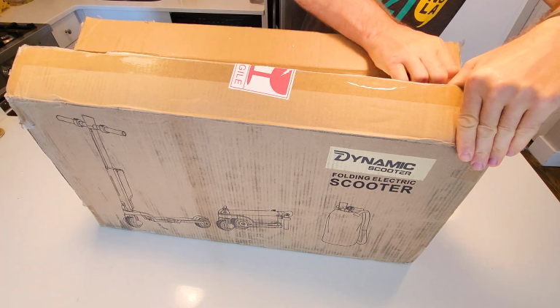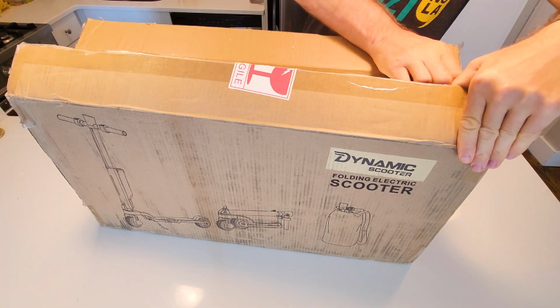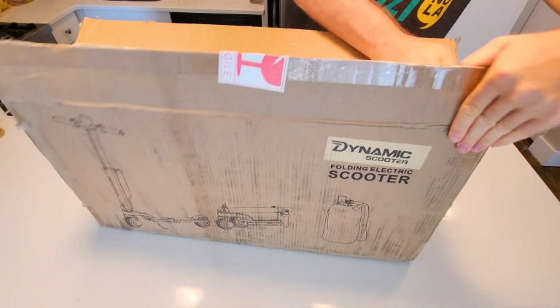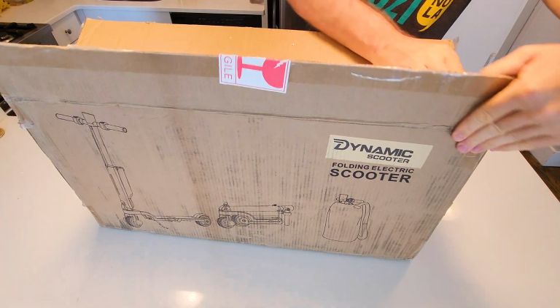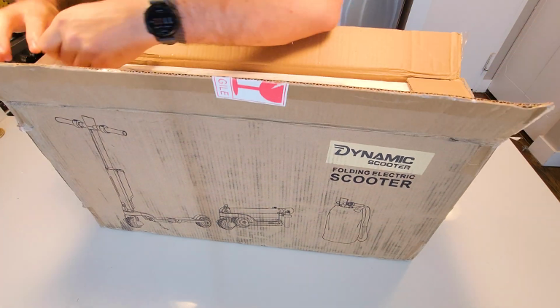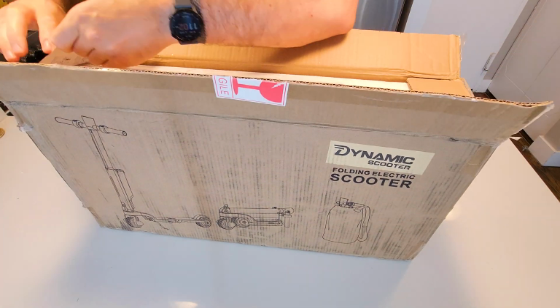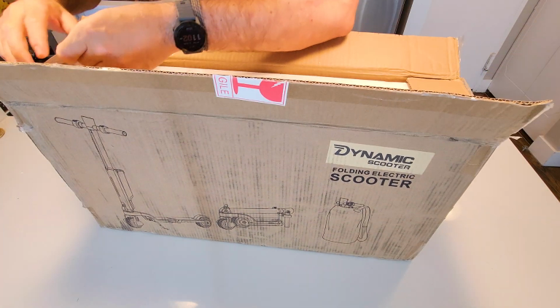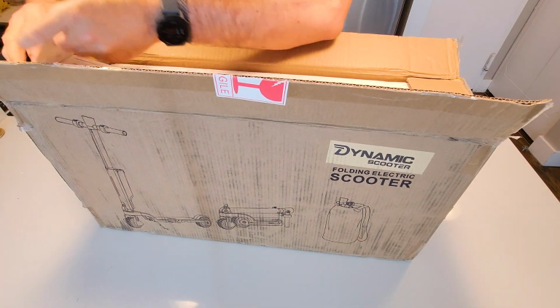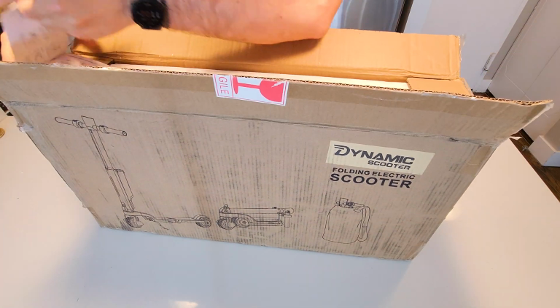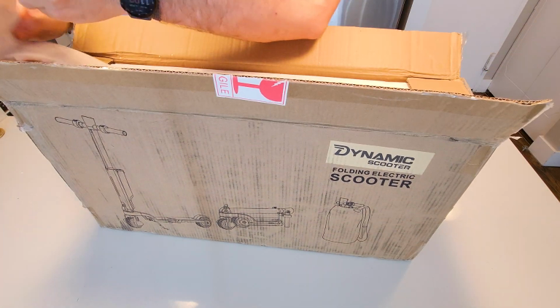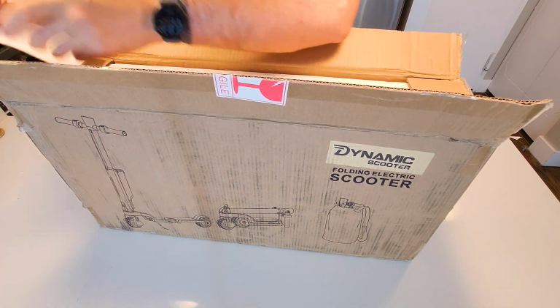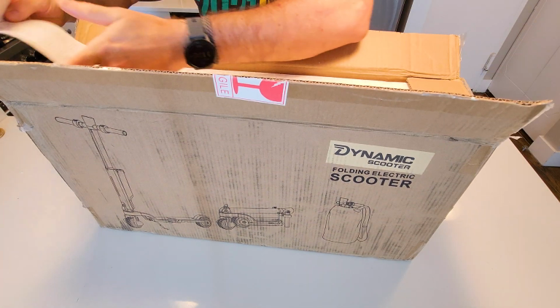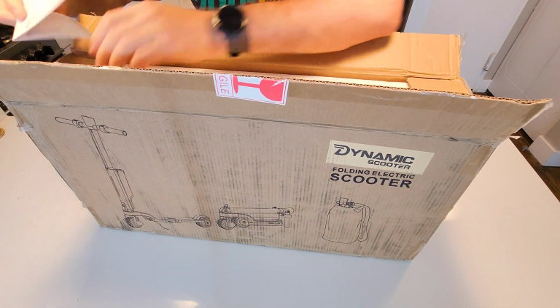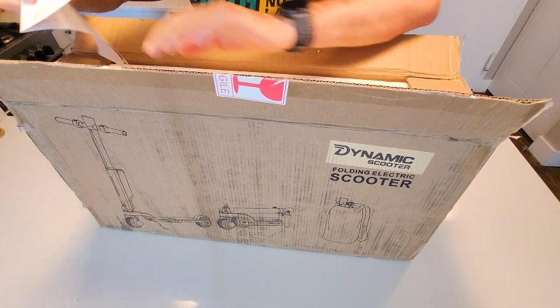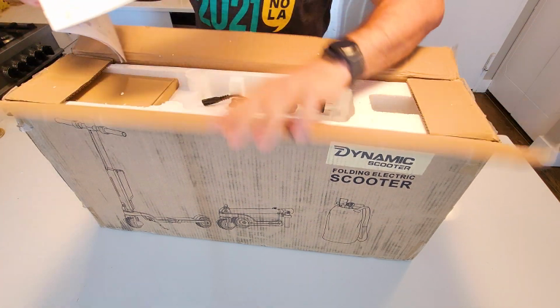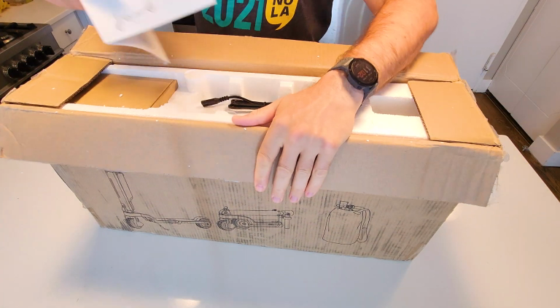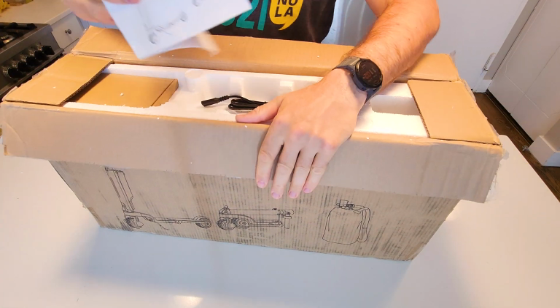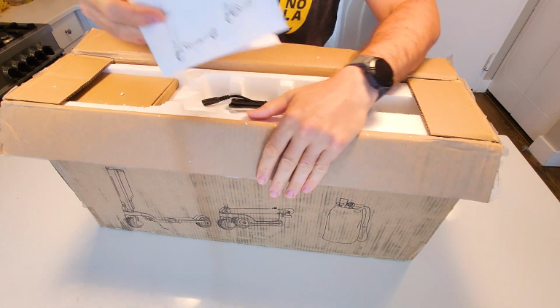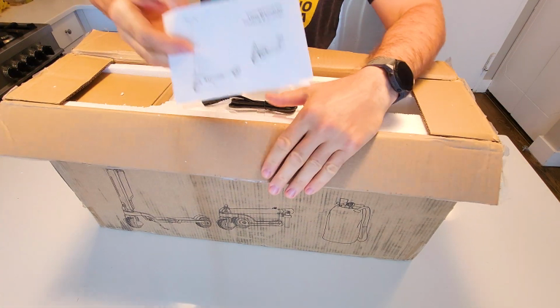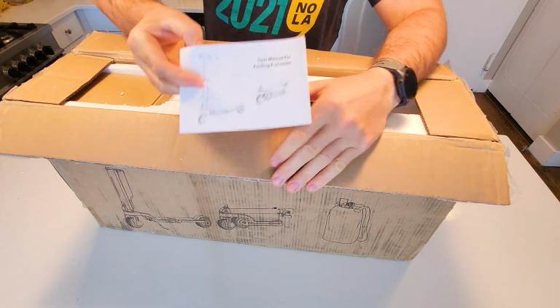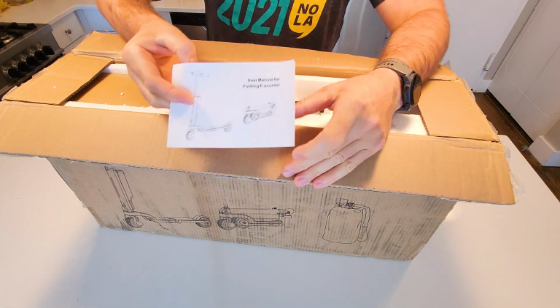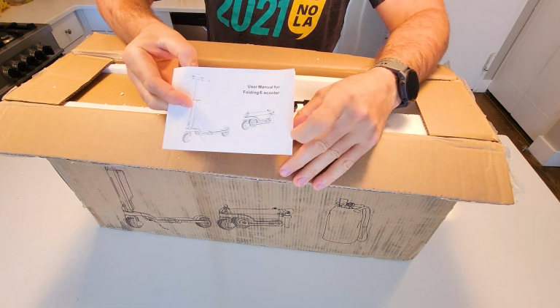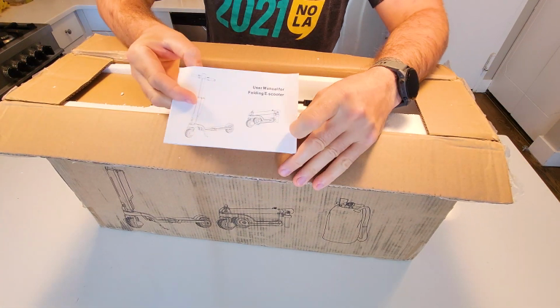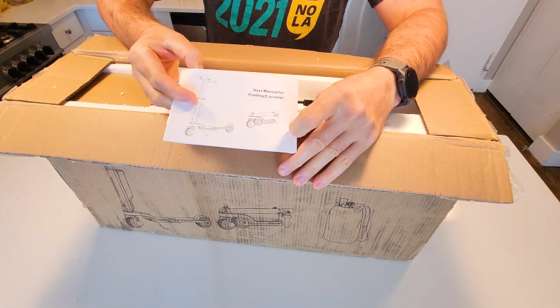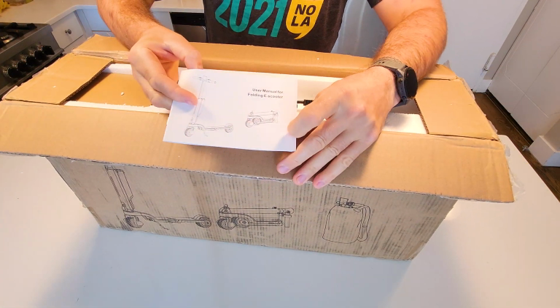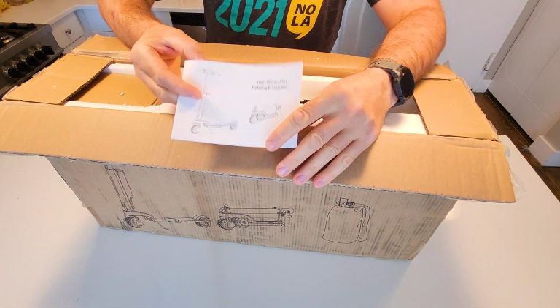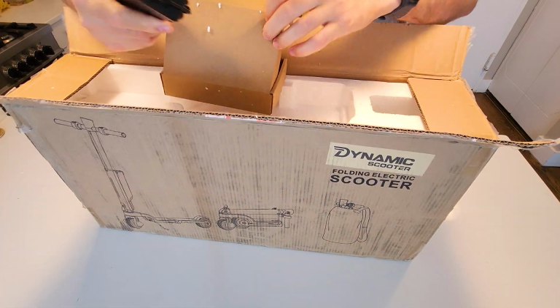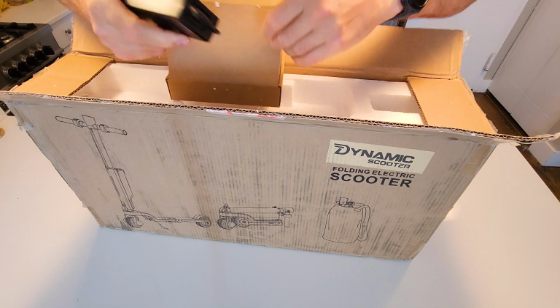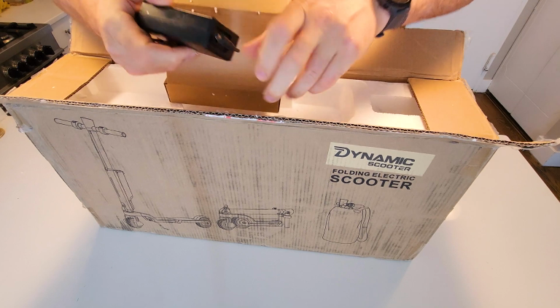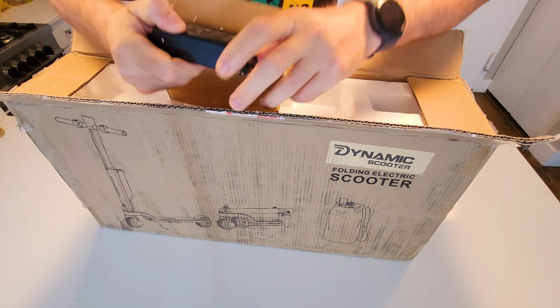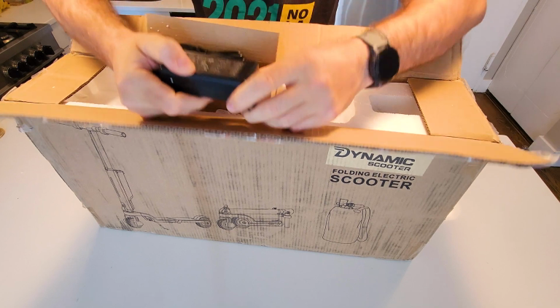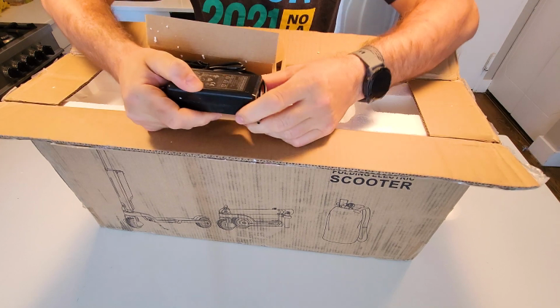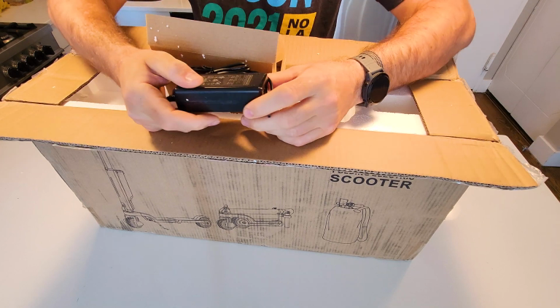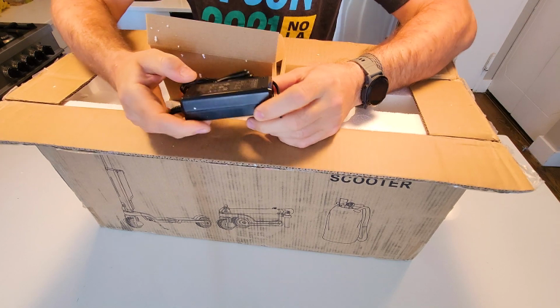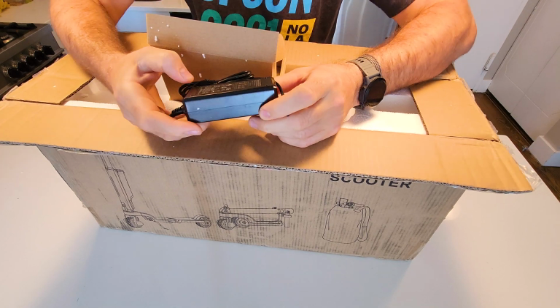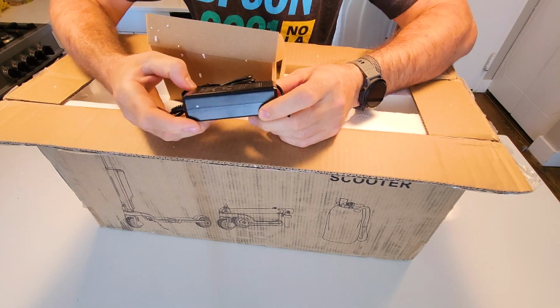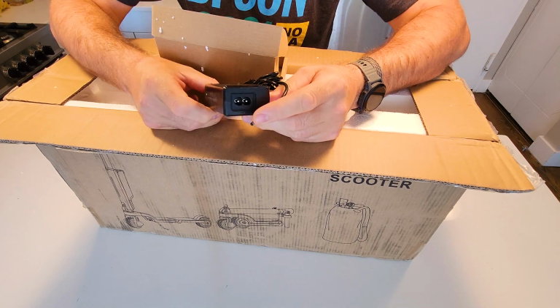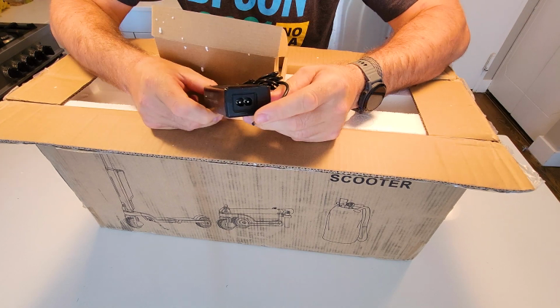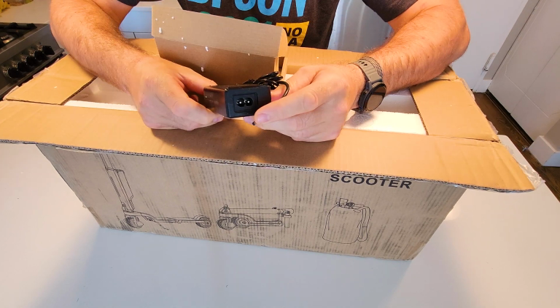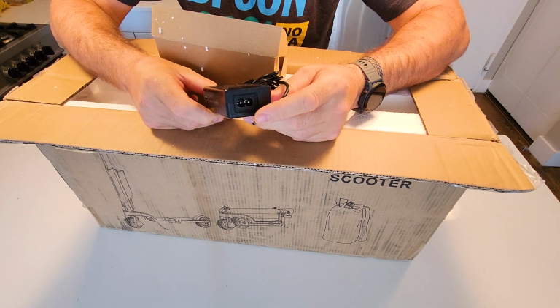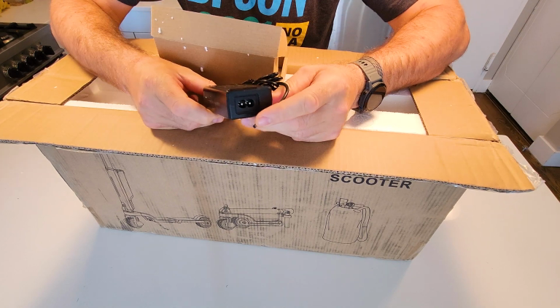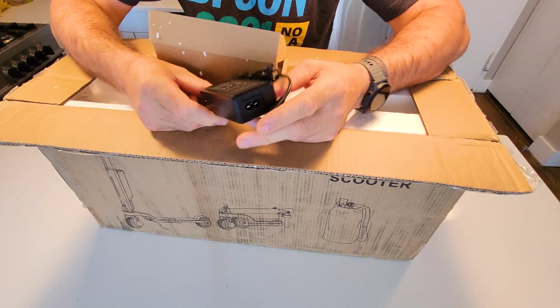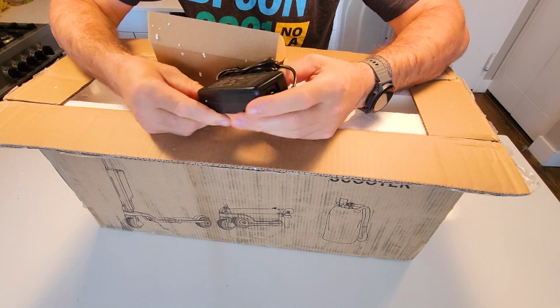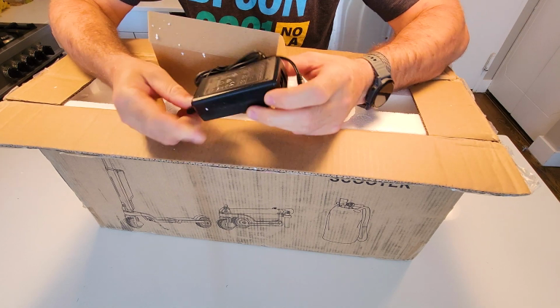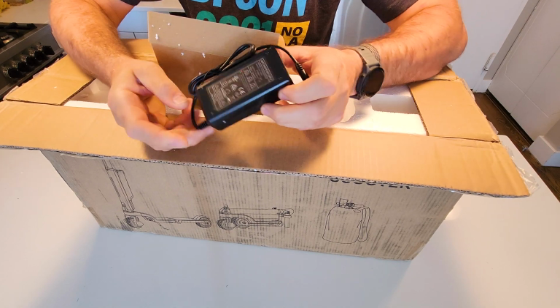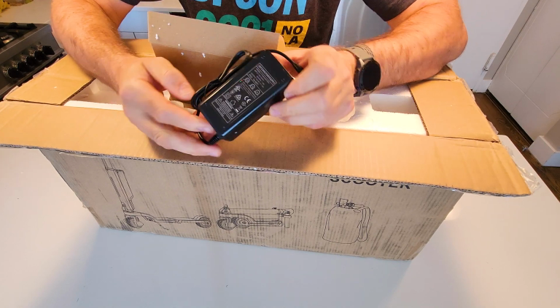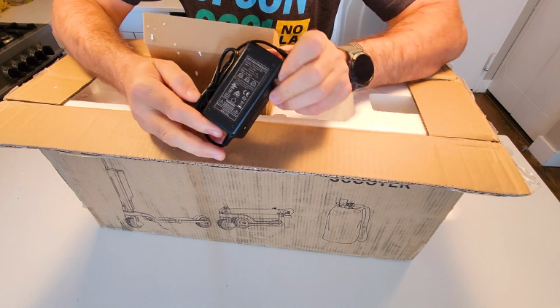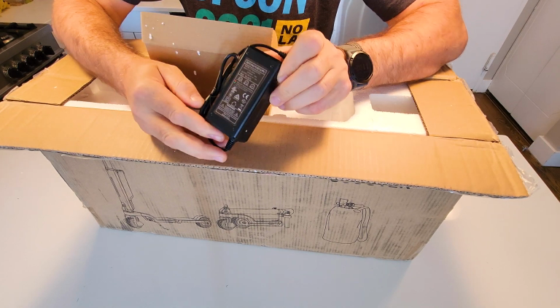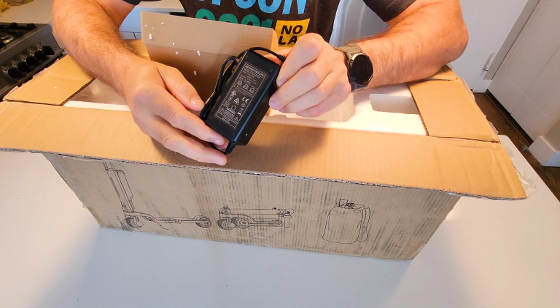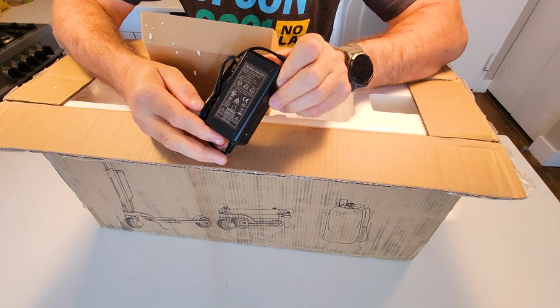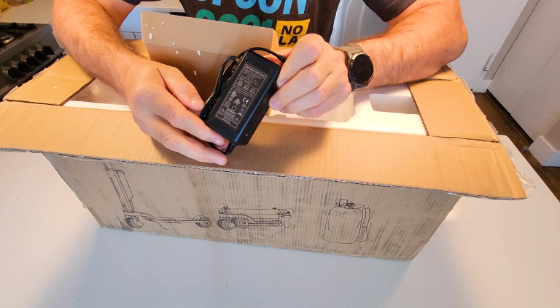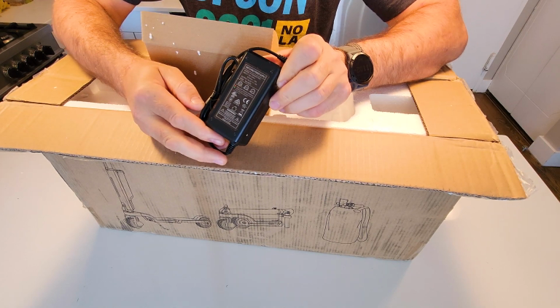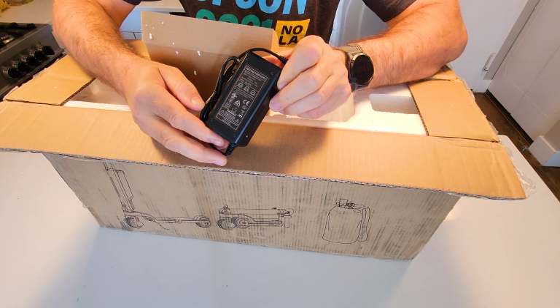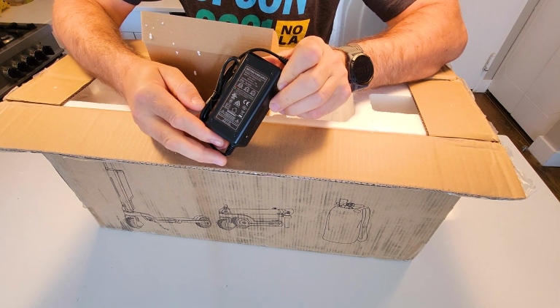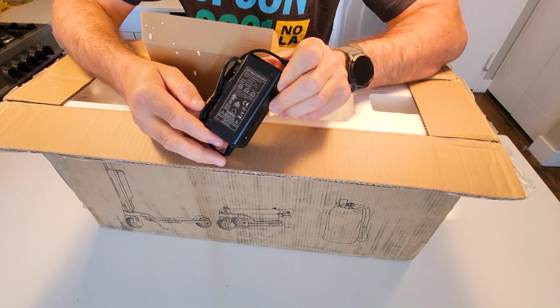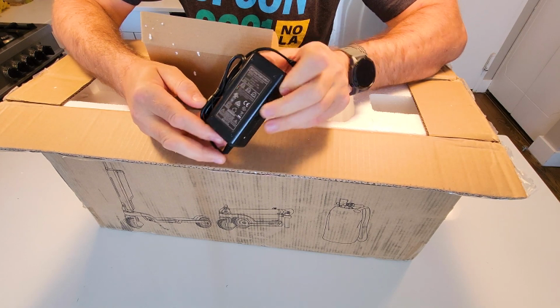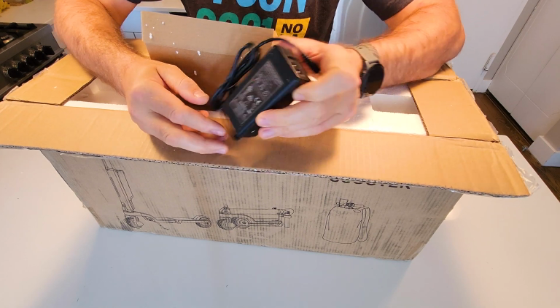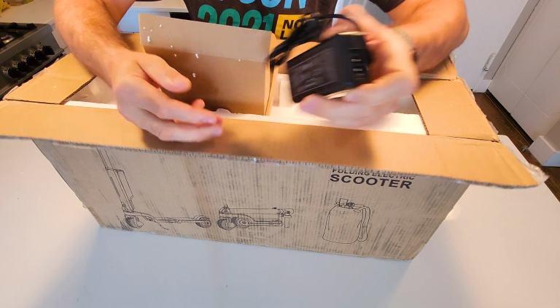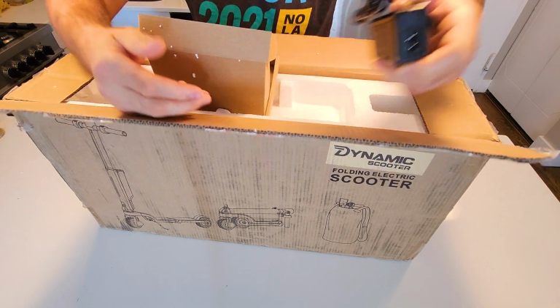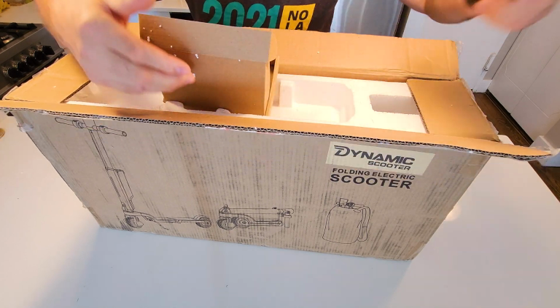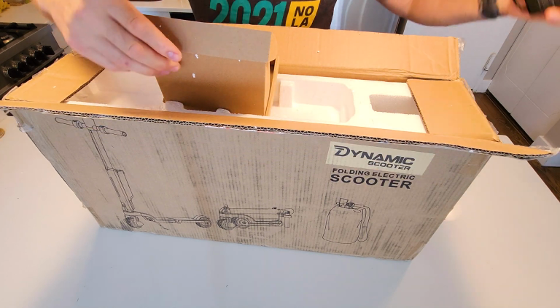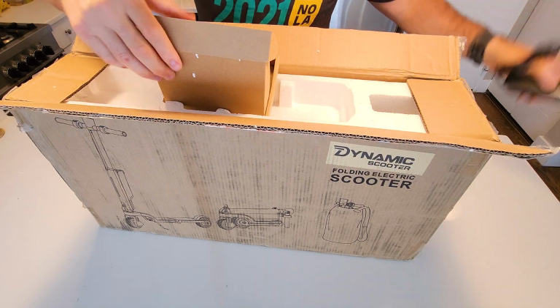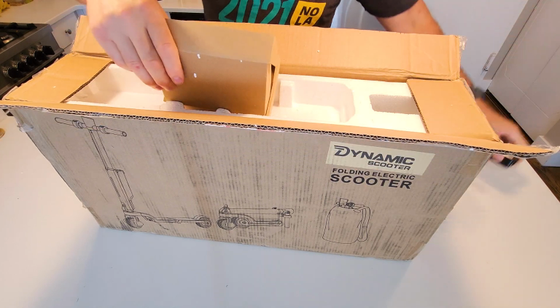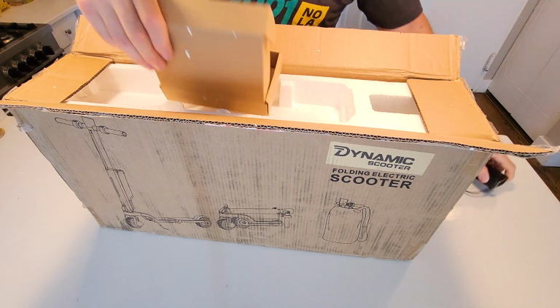We have here the manual. This is a very tiny charger — 42 volts, so it's 10S, 1.5 amps.